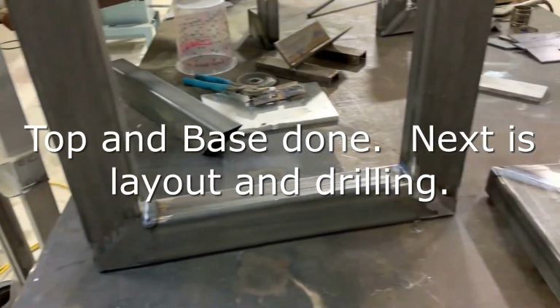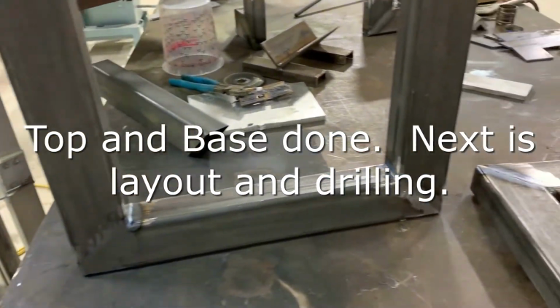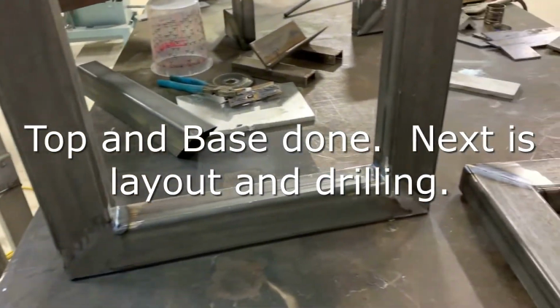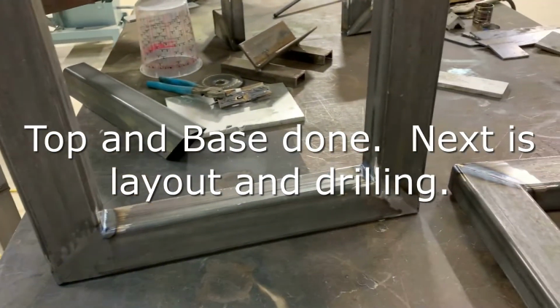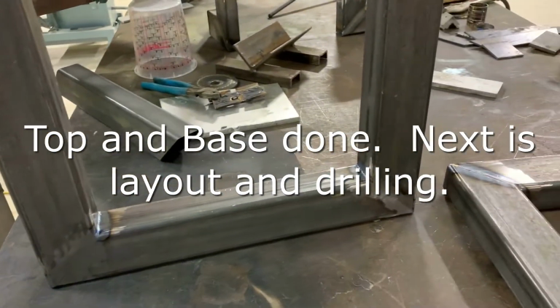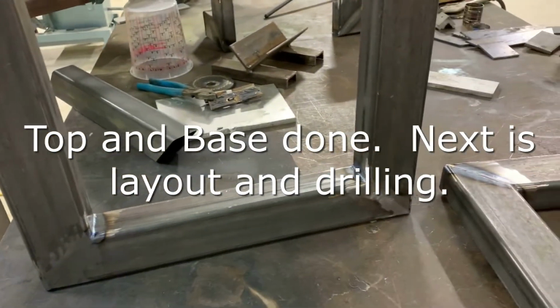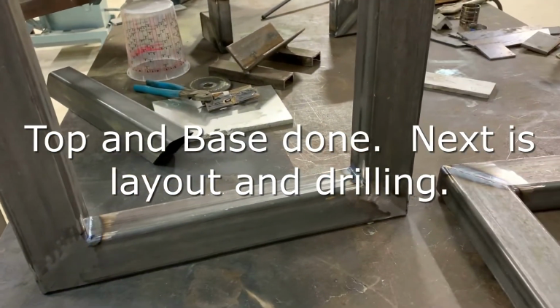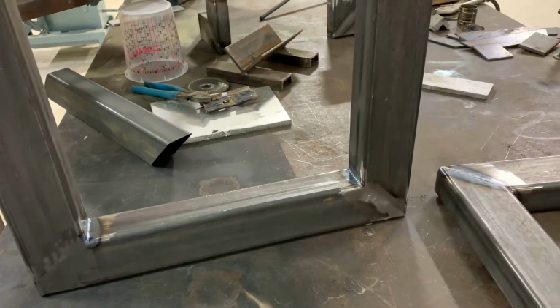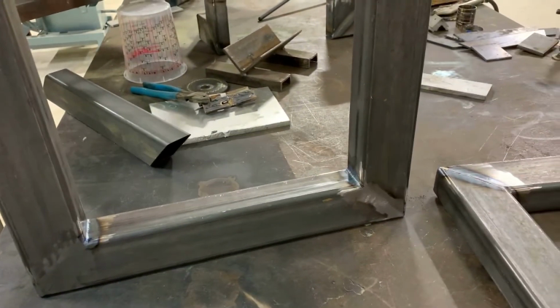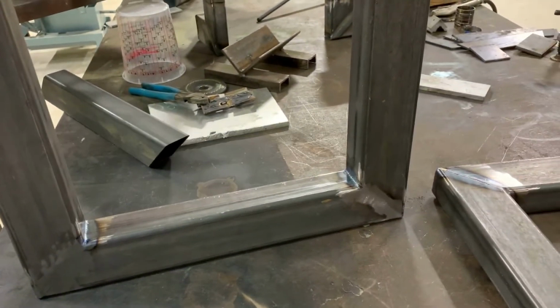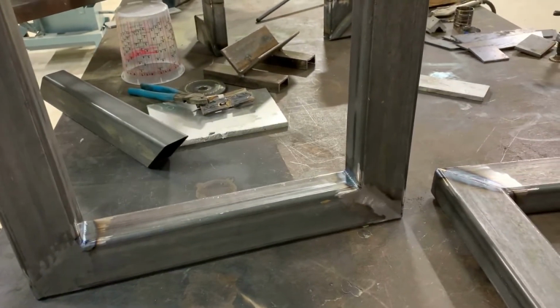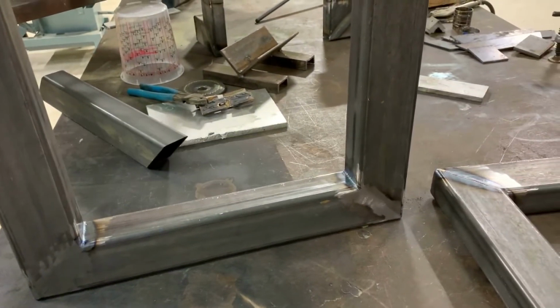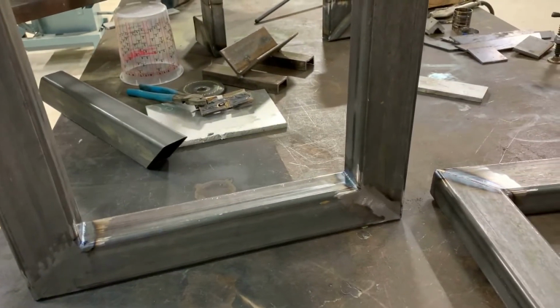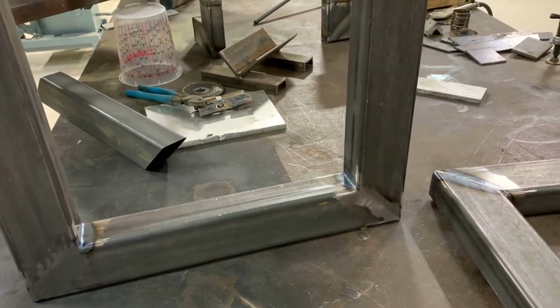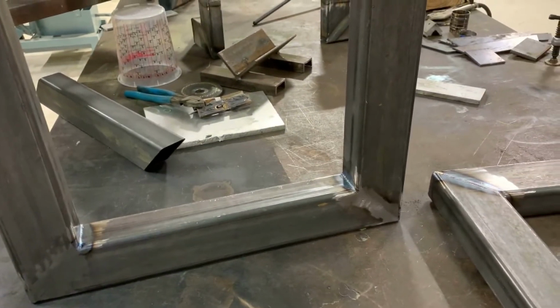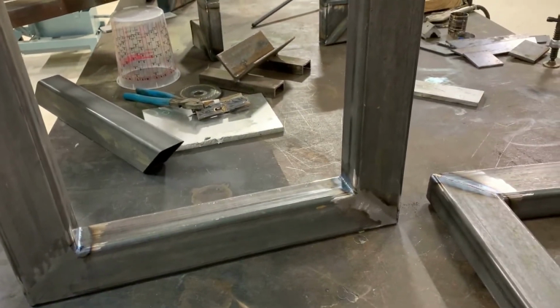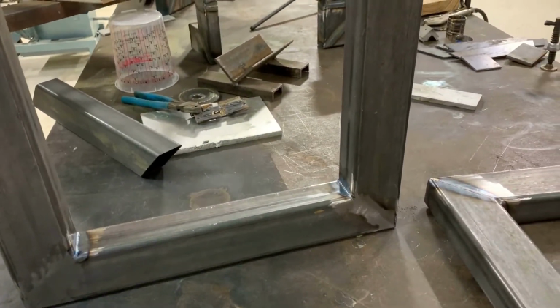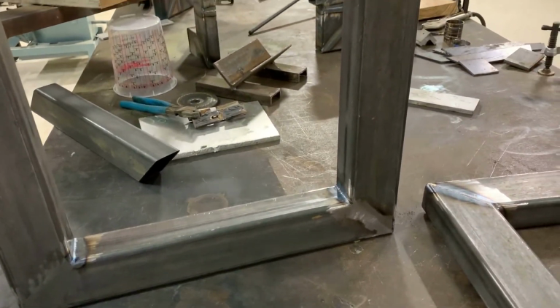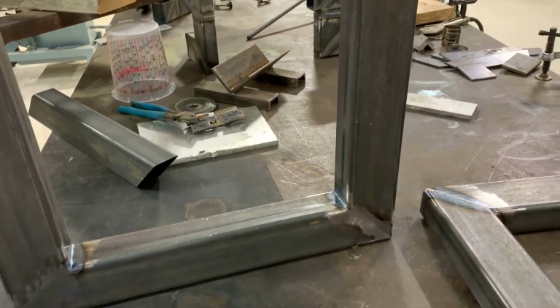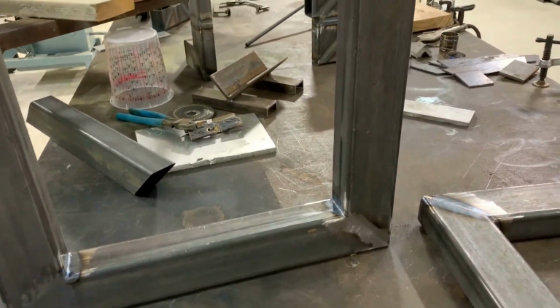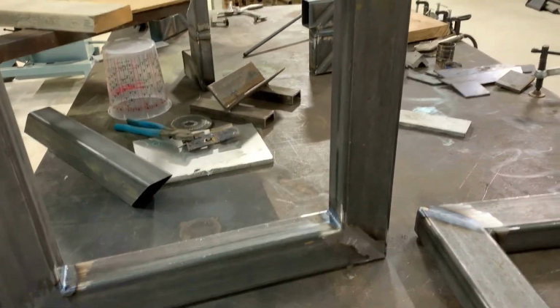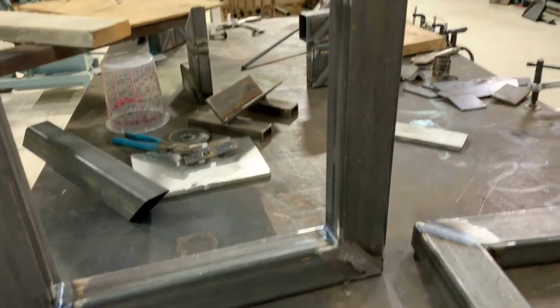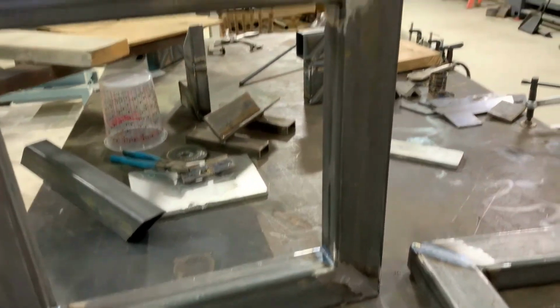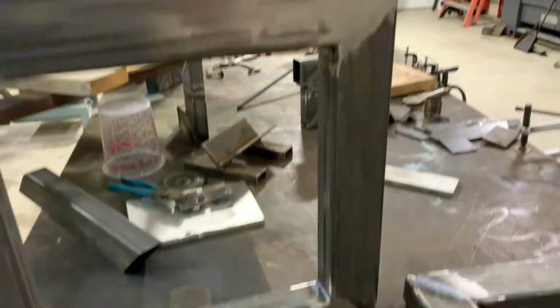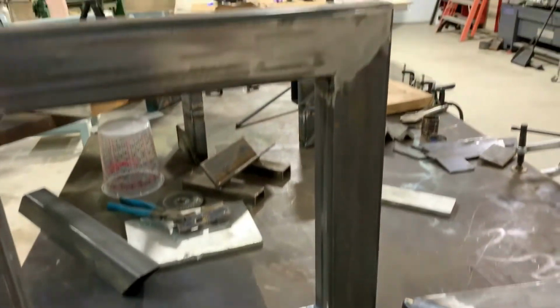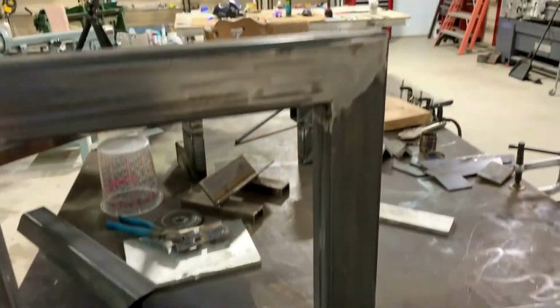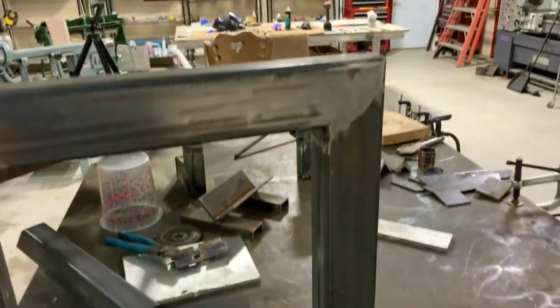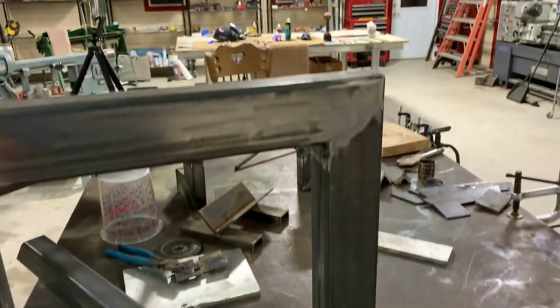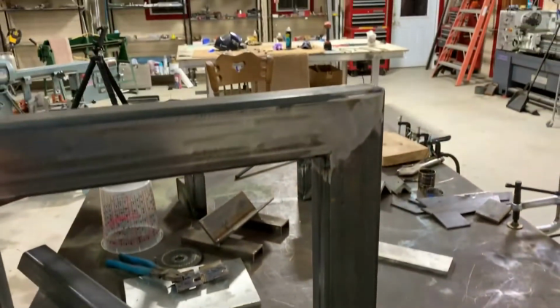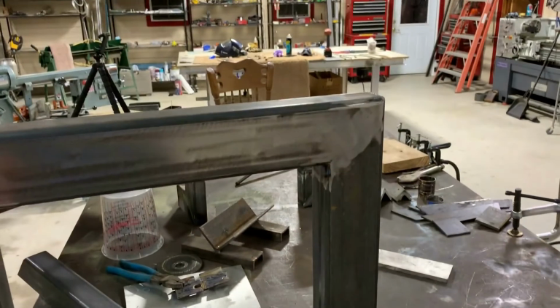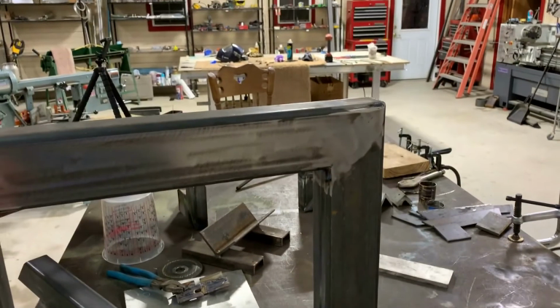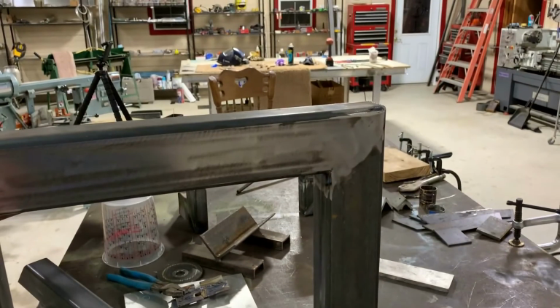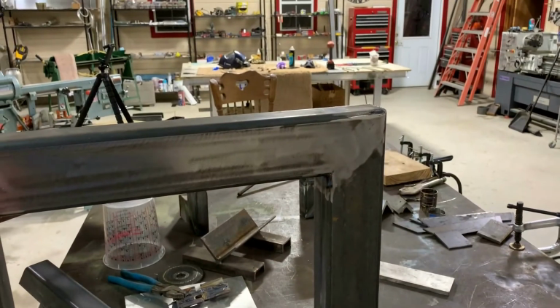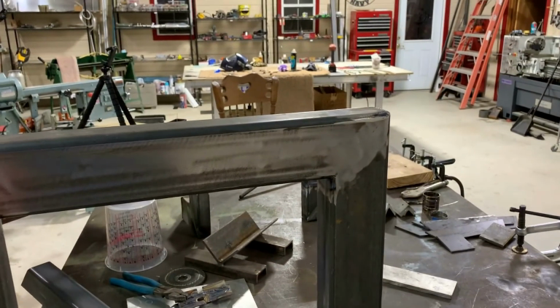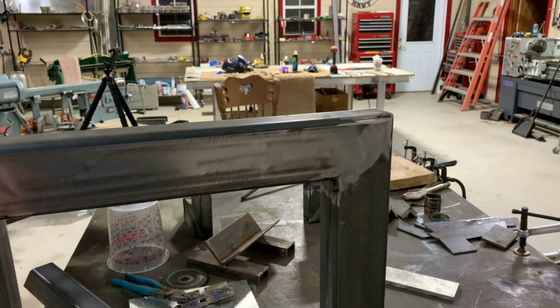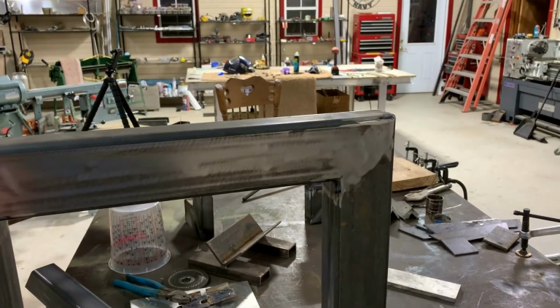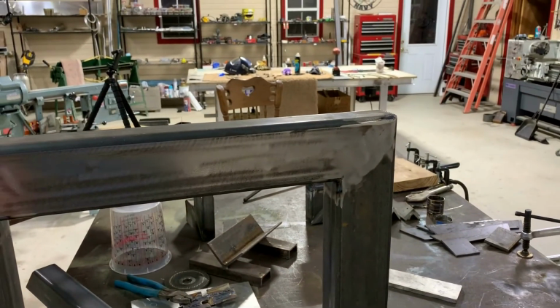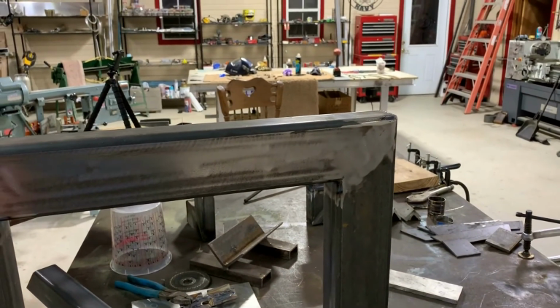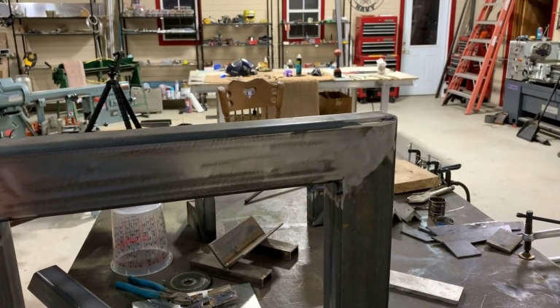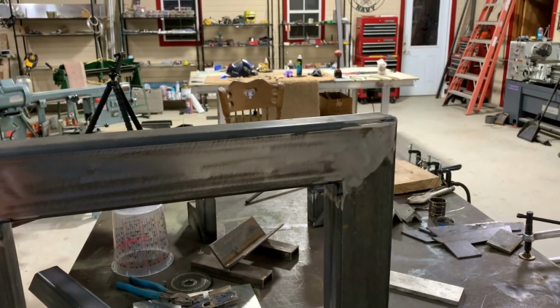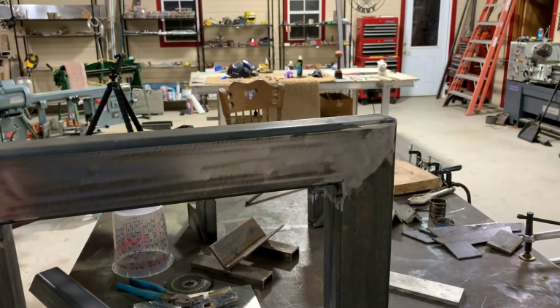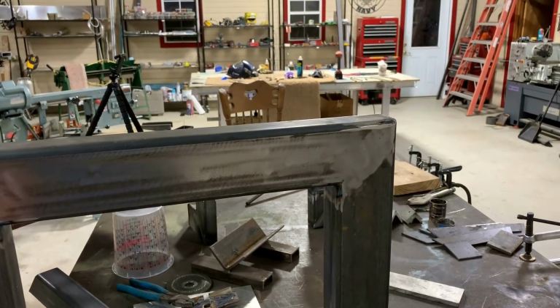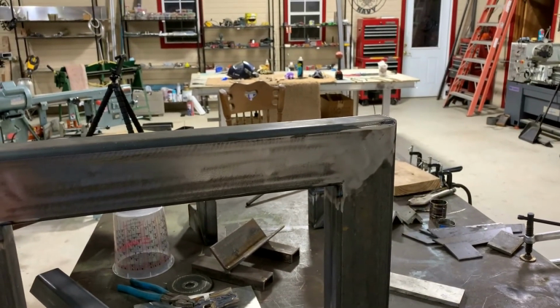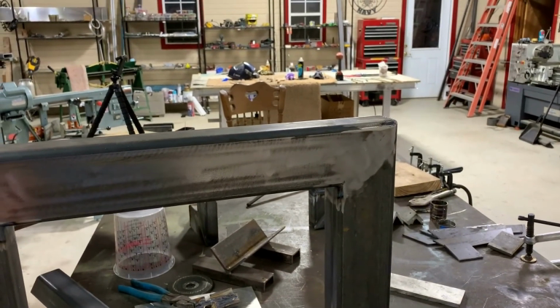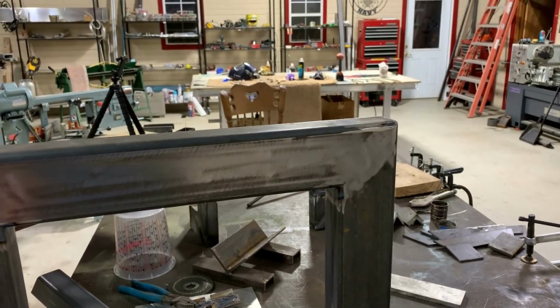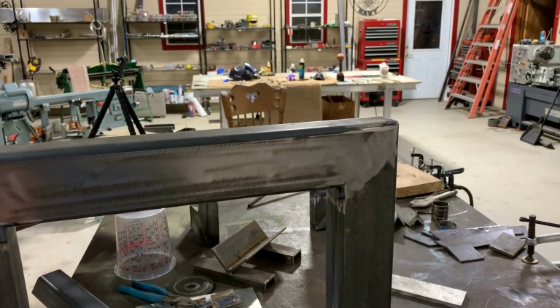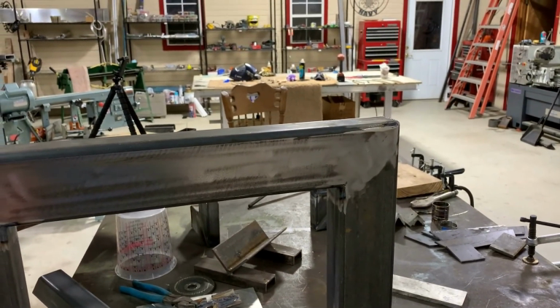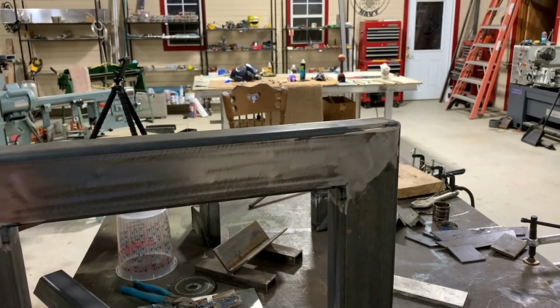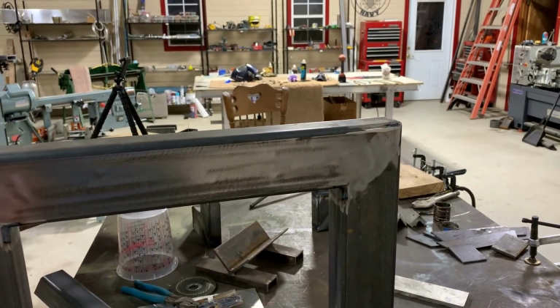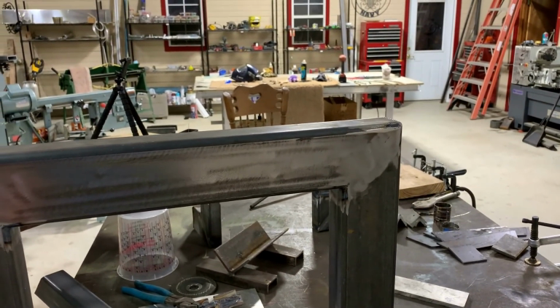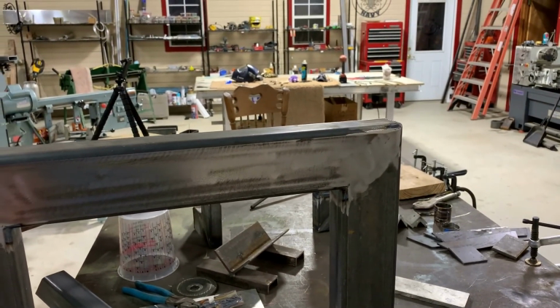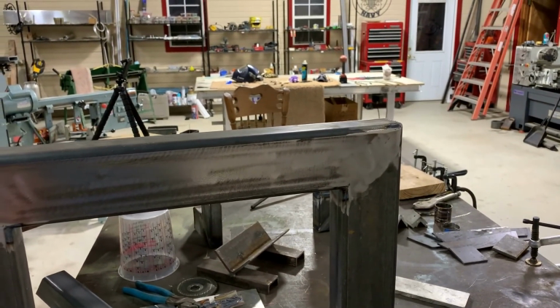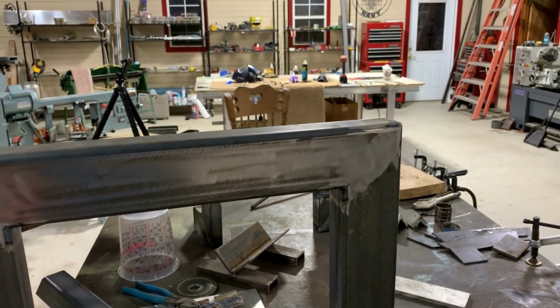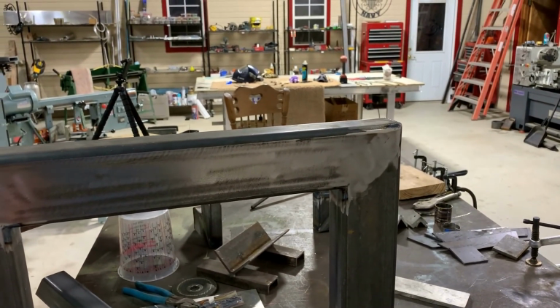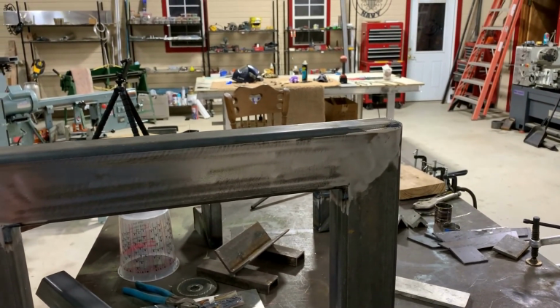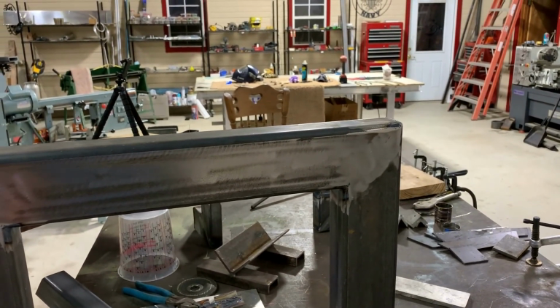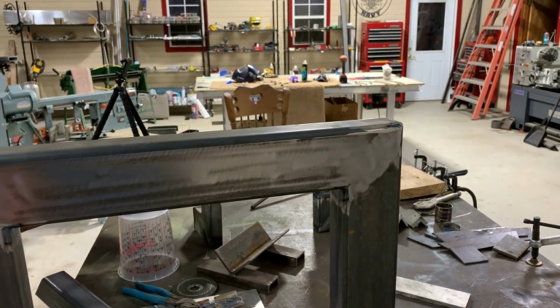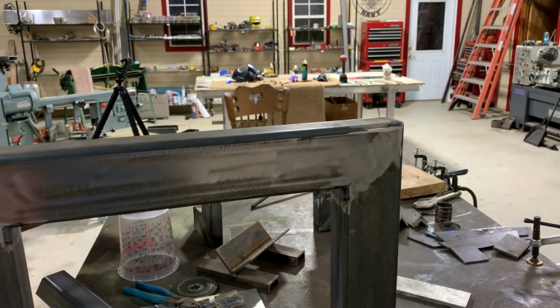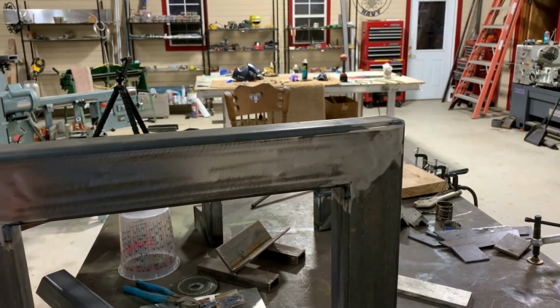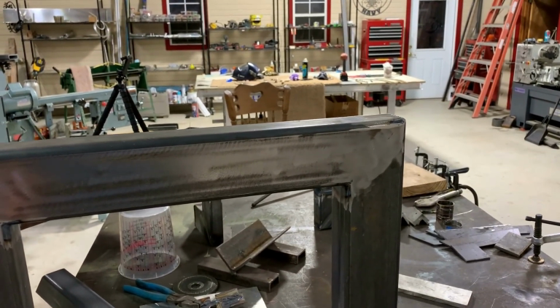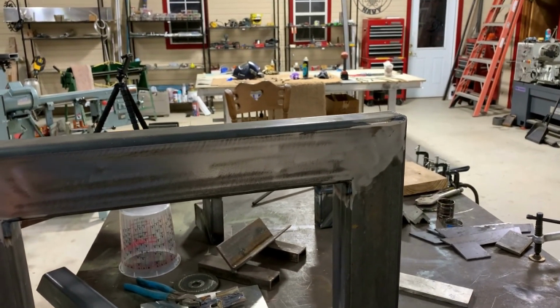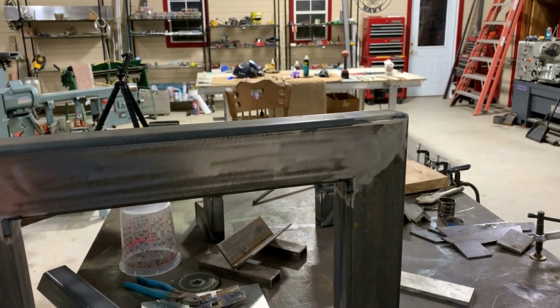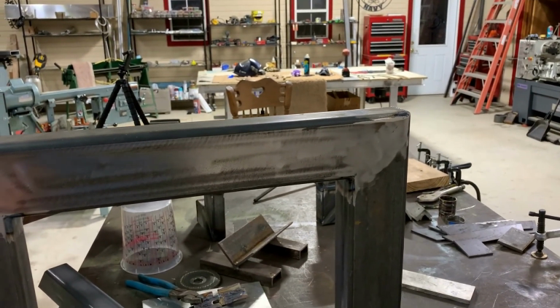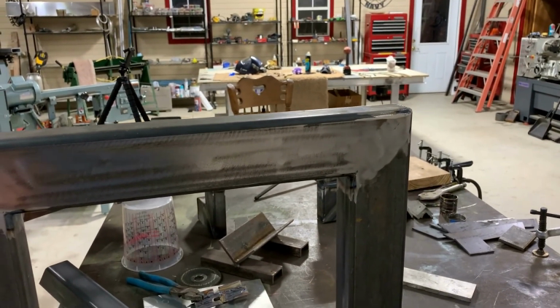Next up will be the drilling. I'll show you how I do that, what my measurements are, and what I use.